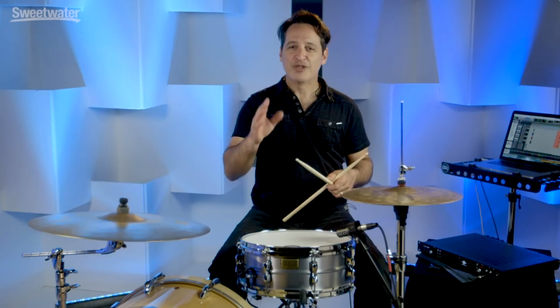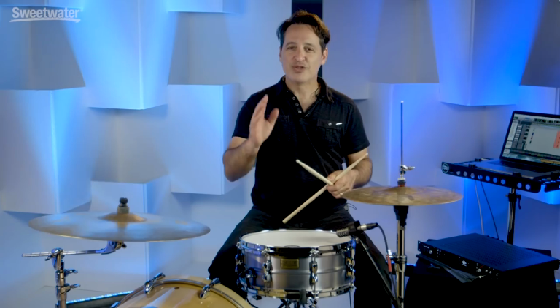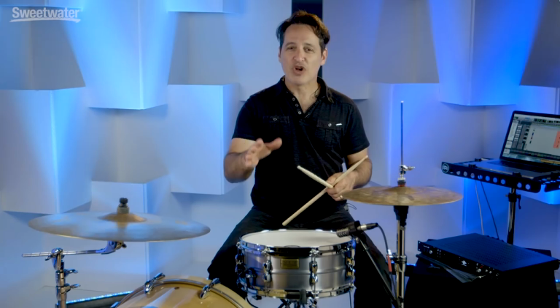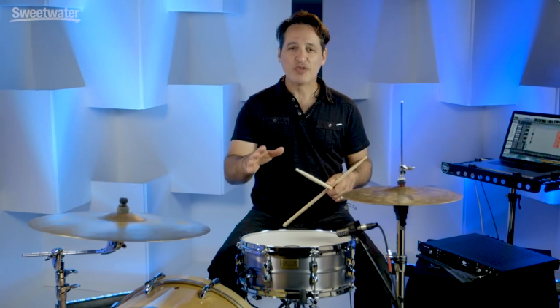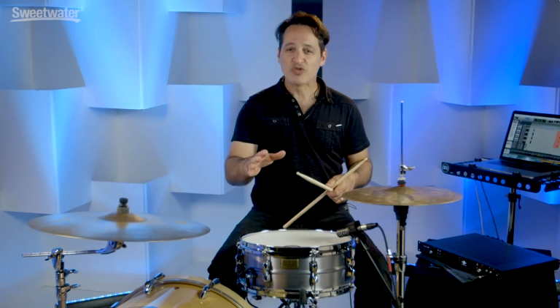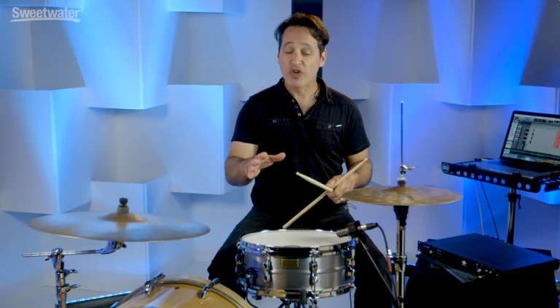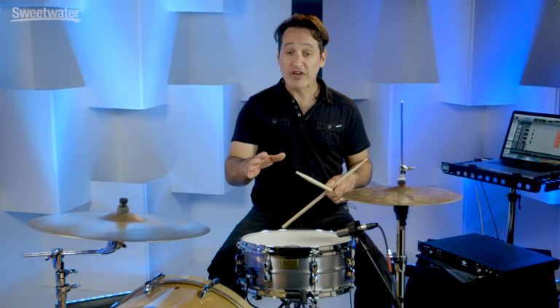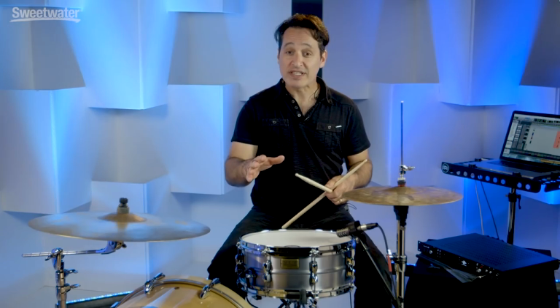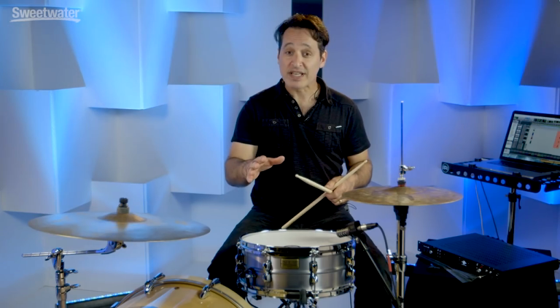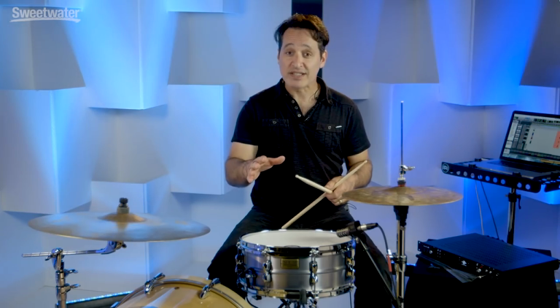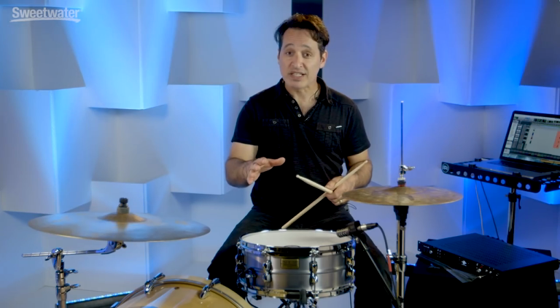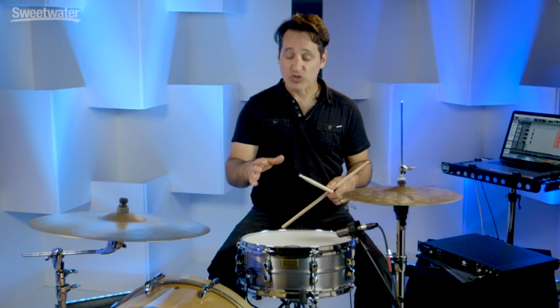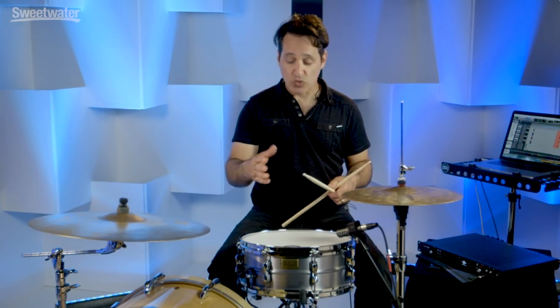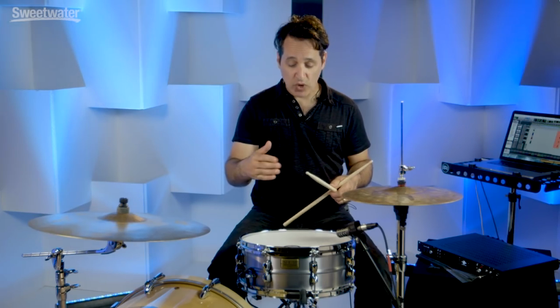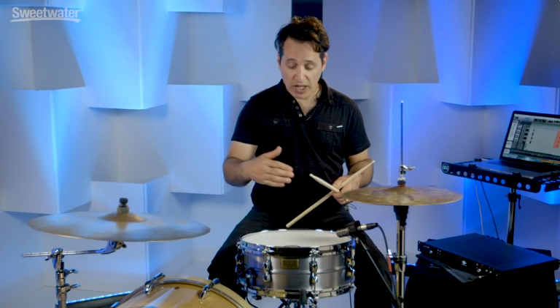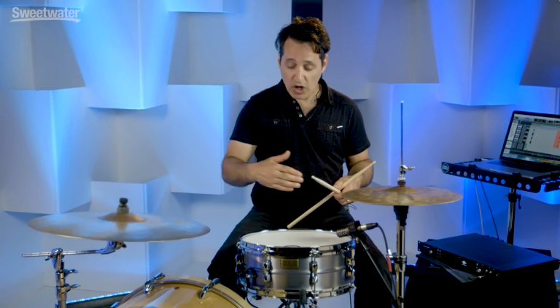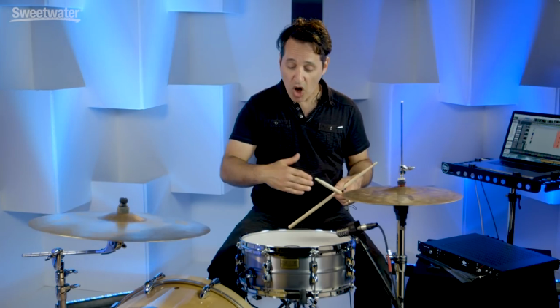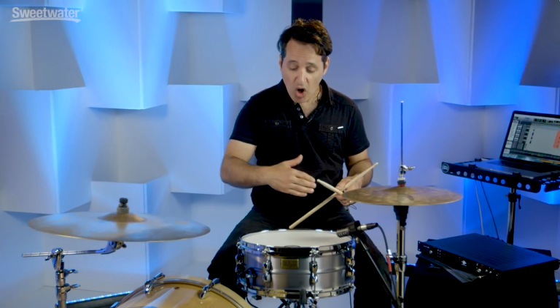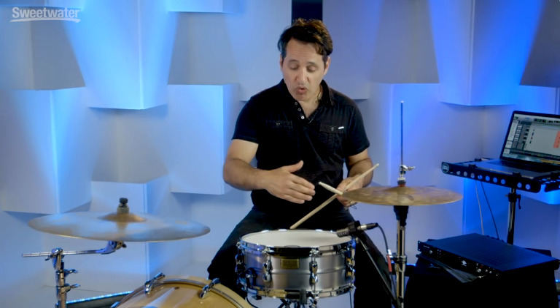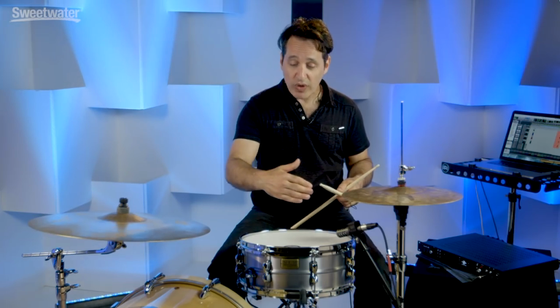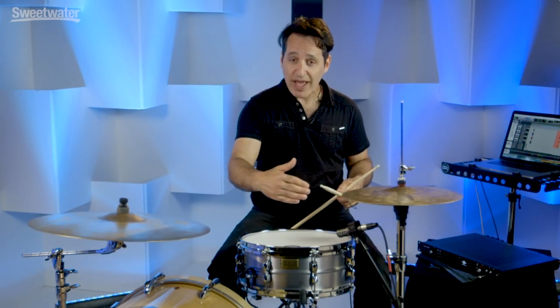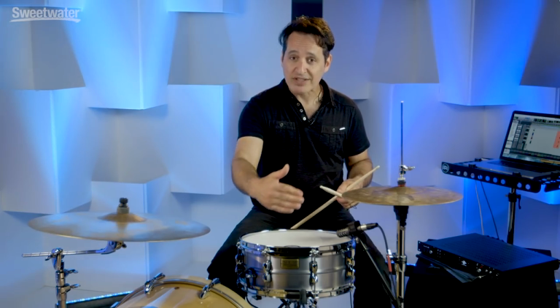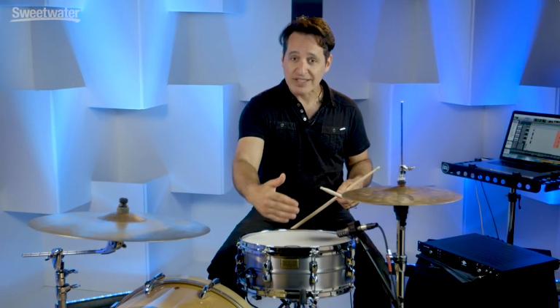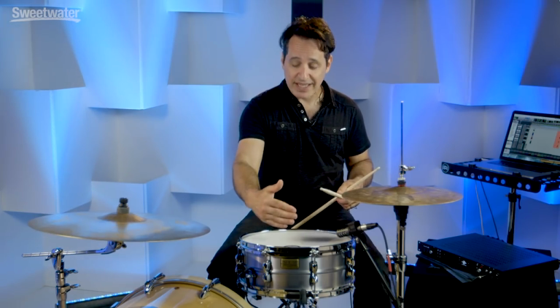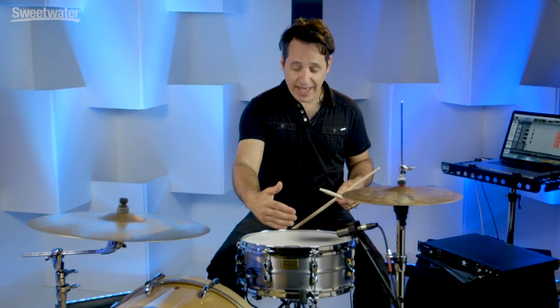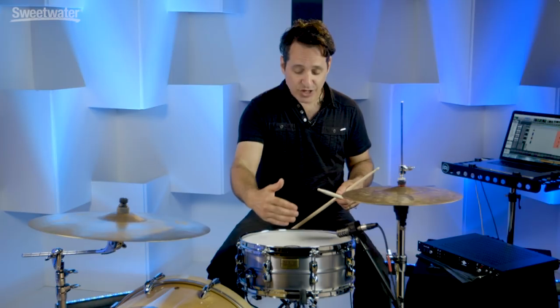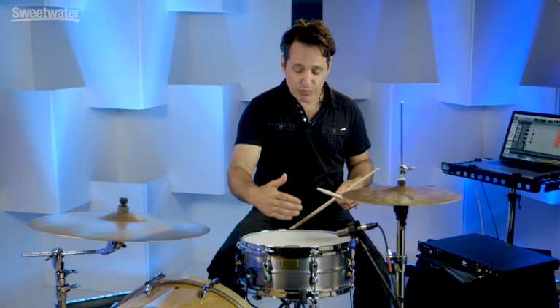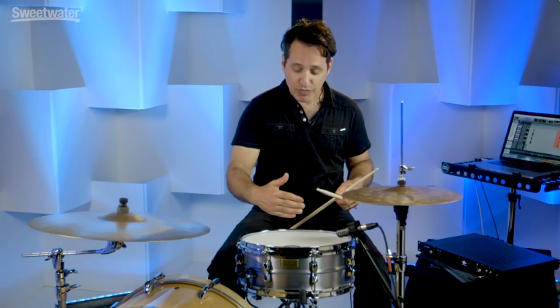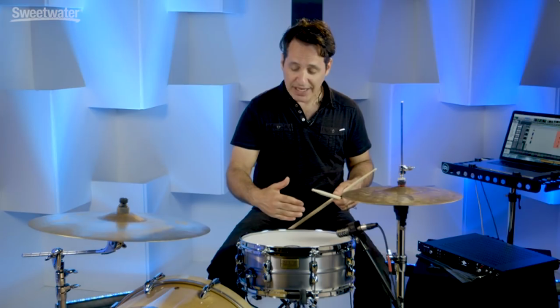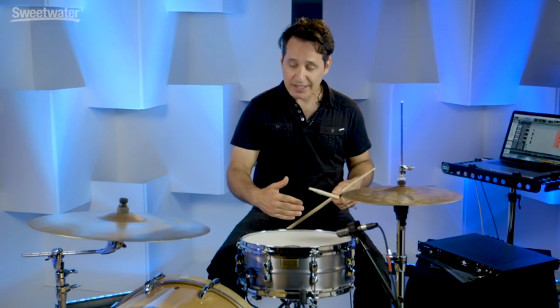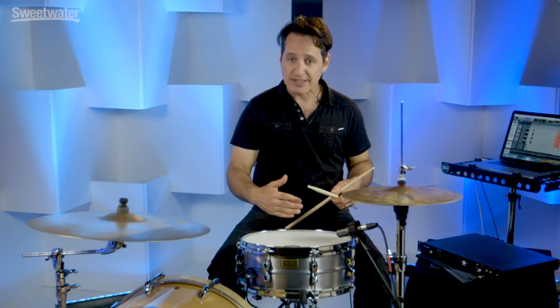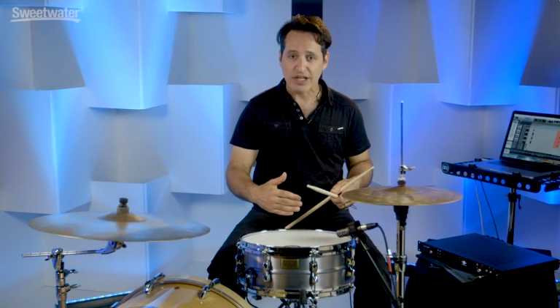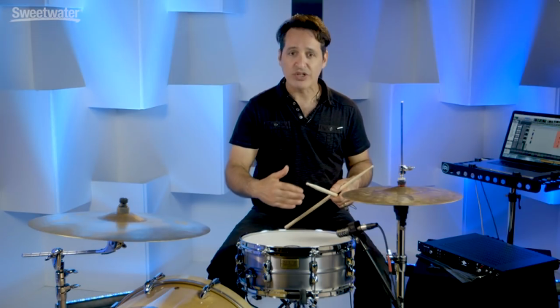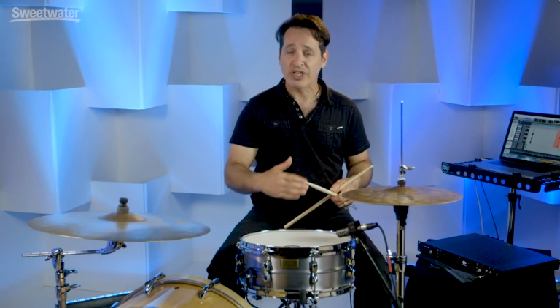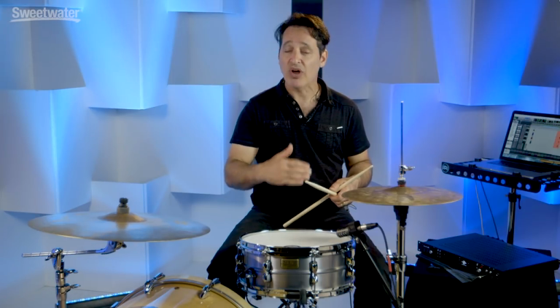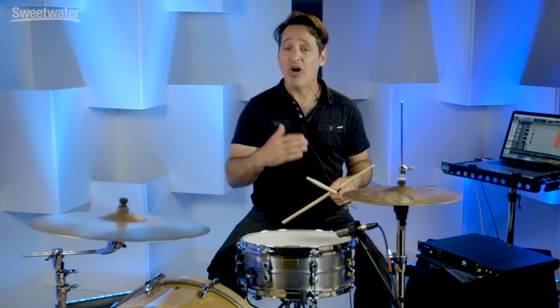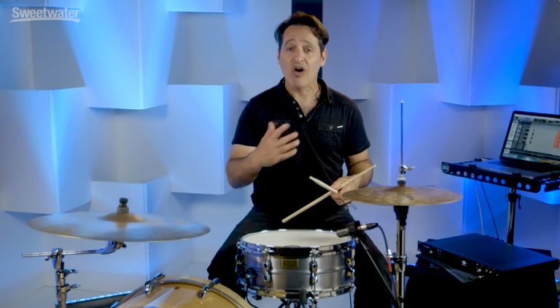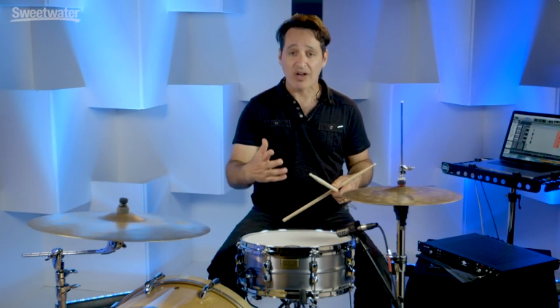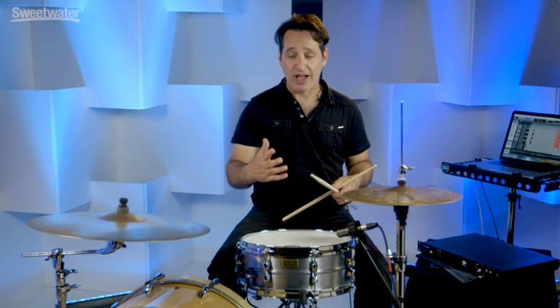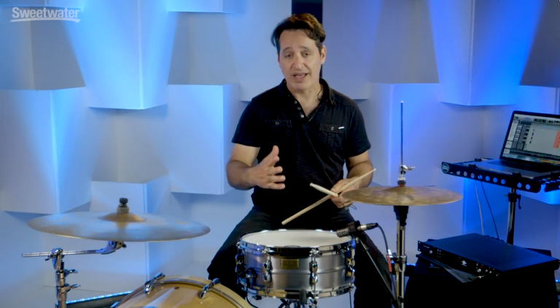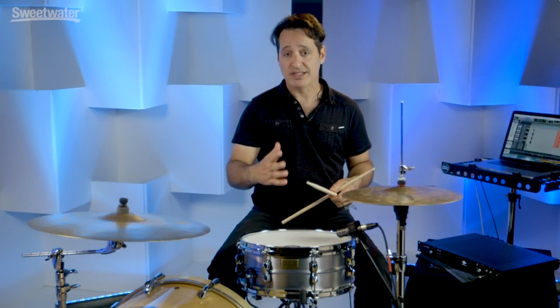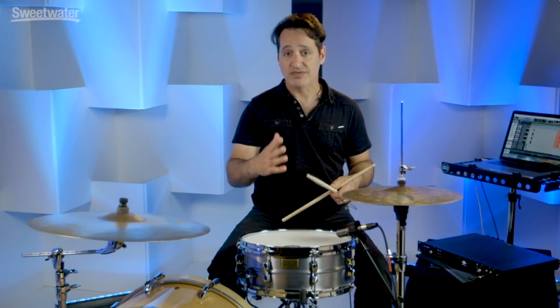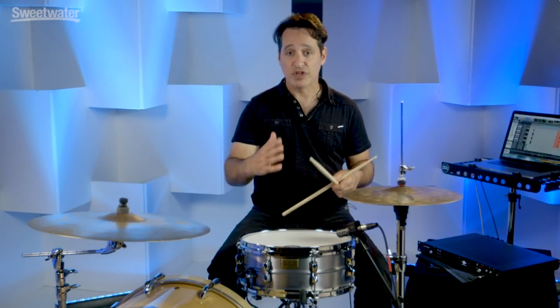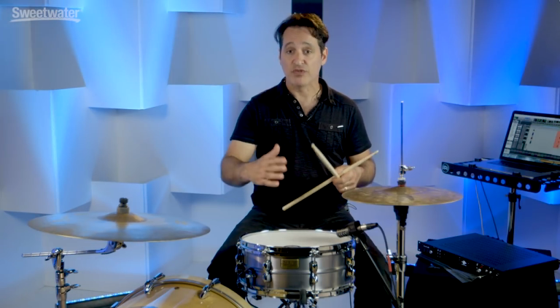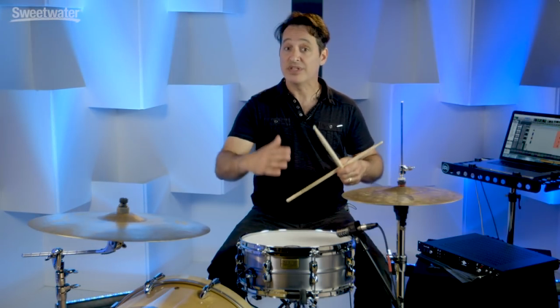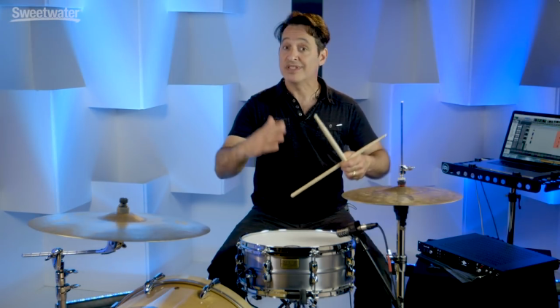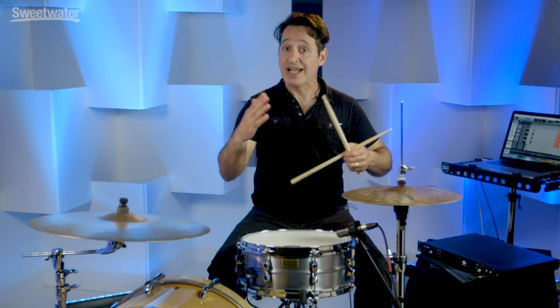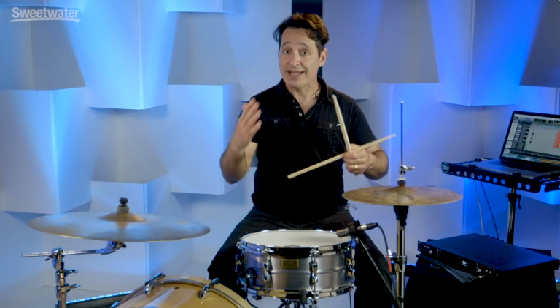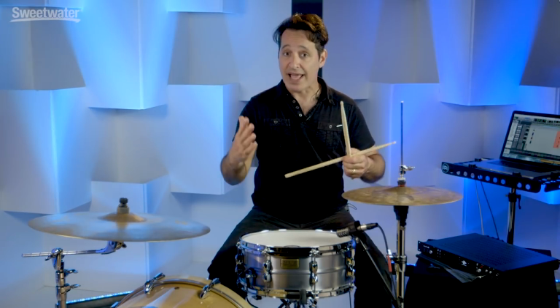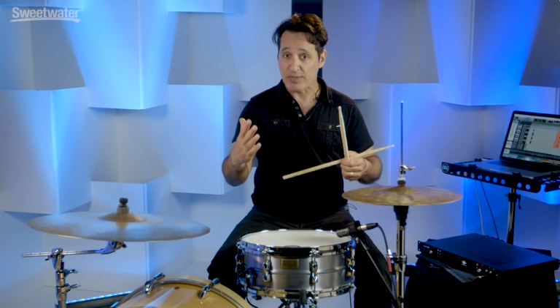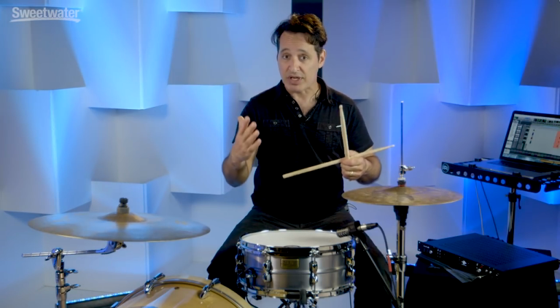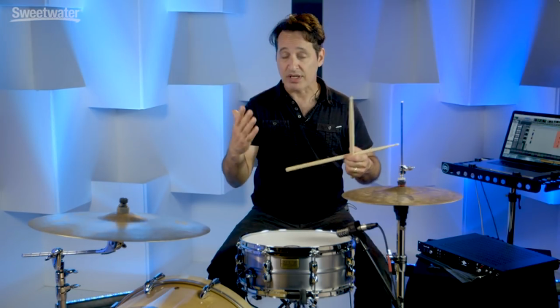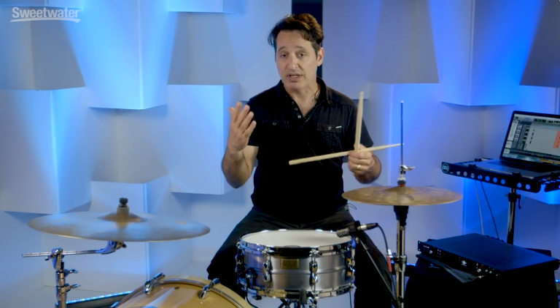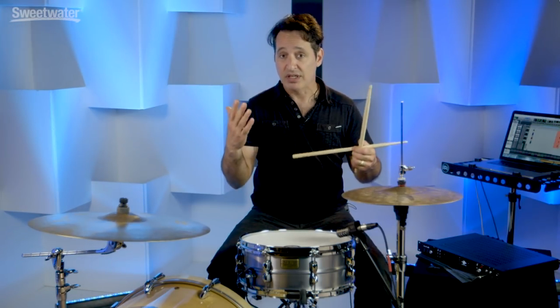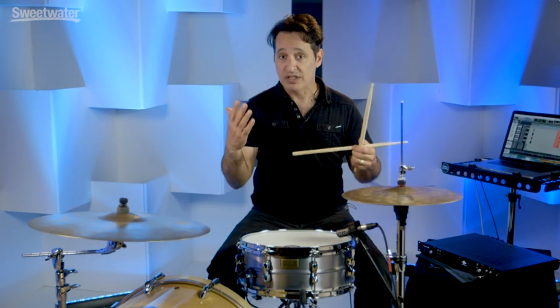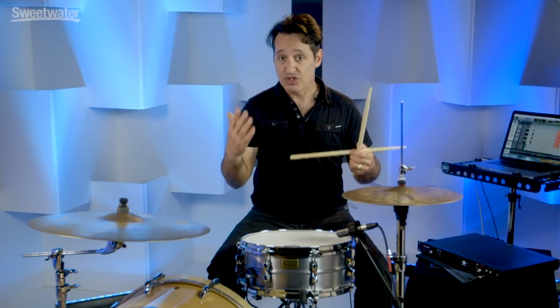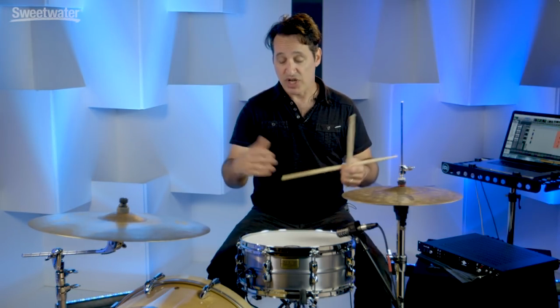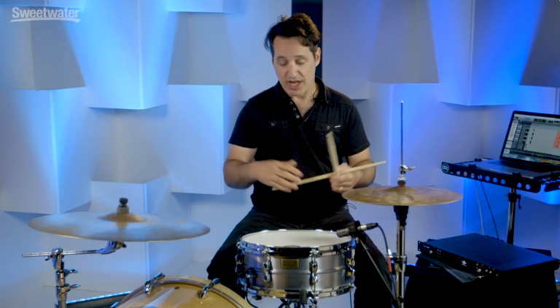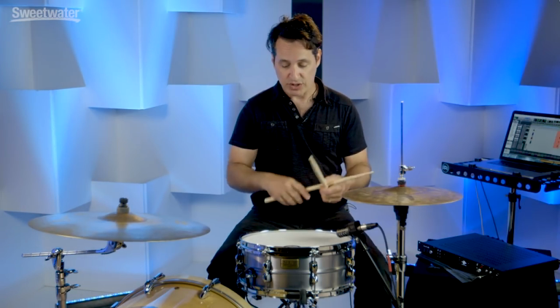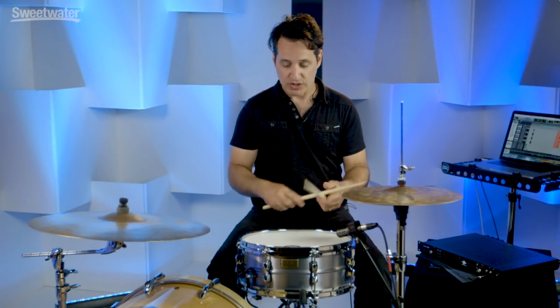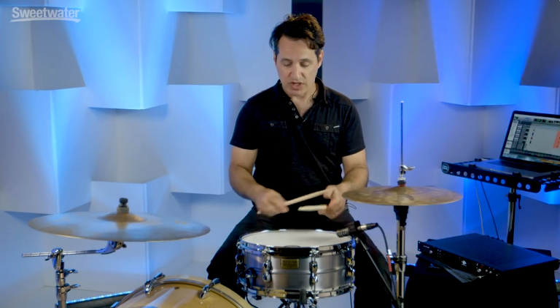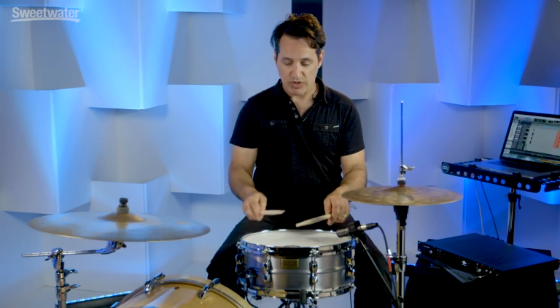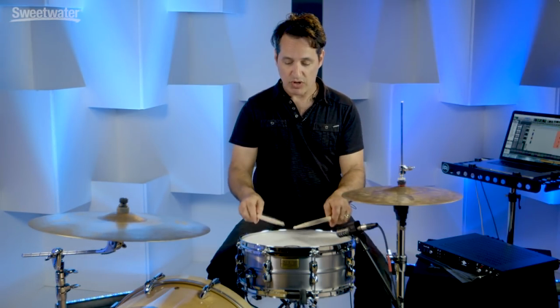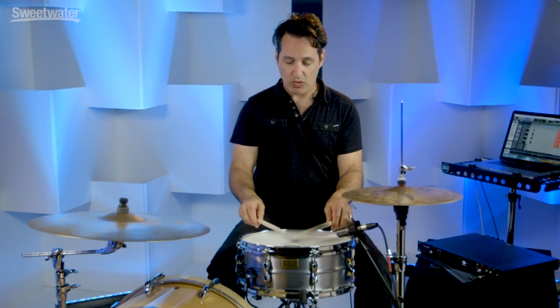This drum is very sensitive as well. All the way out to the edge and back to the center, you get all kinds of different dynamic changes.